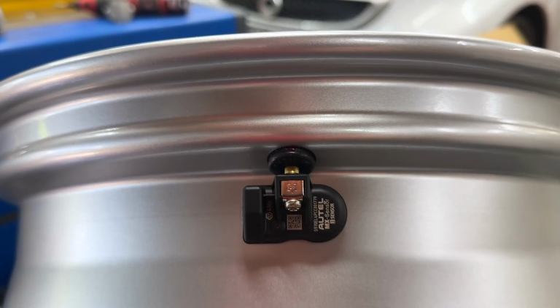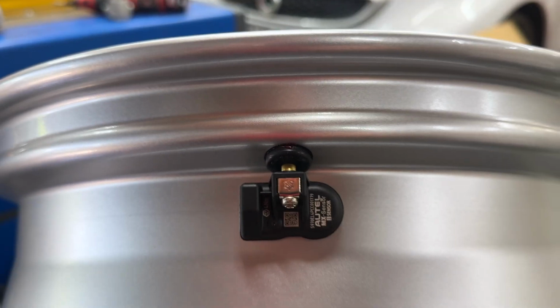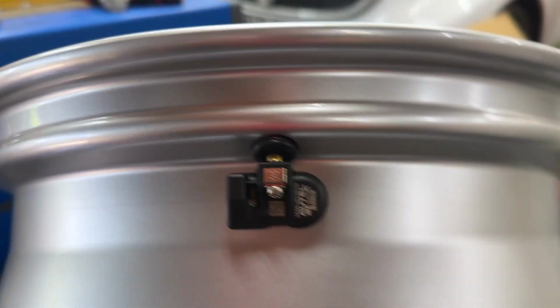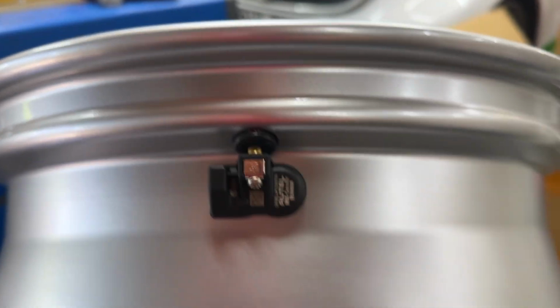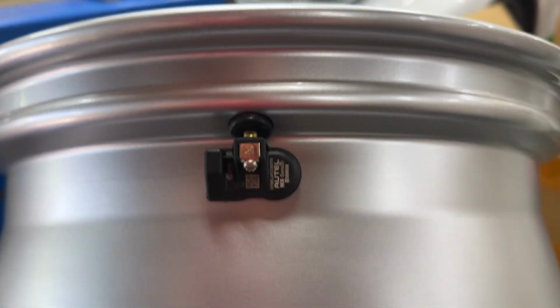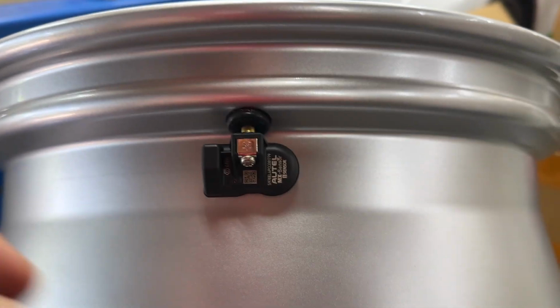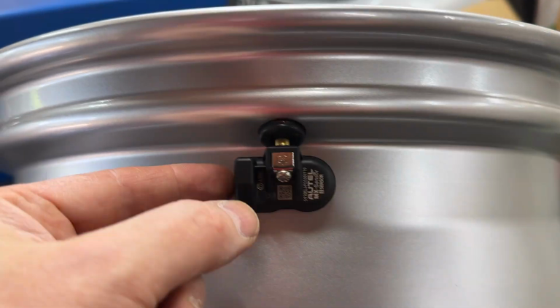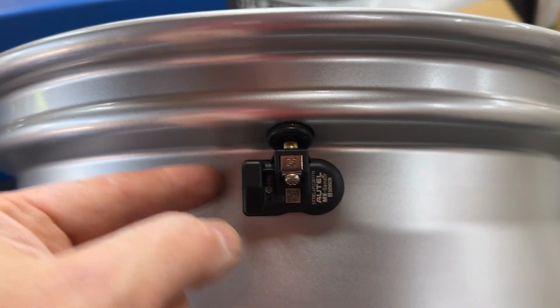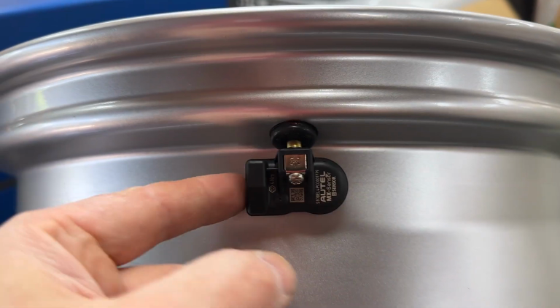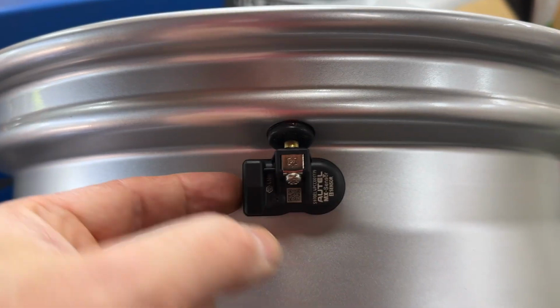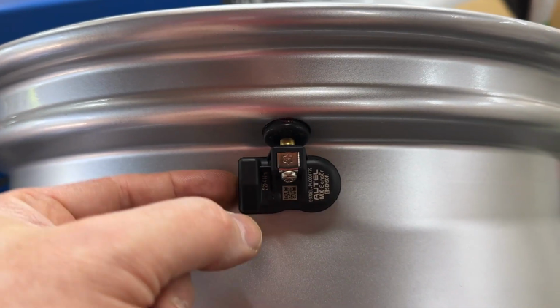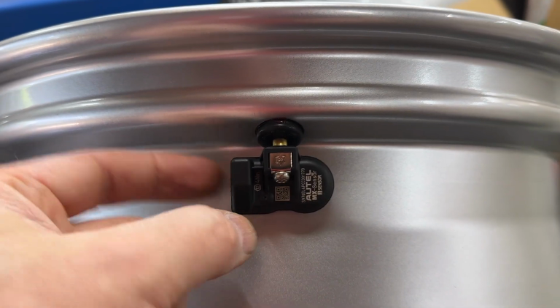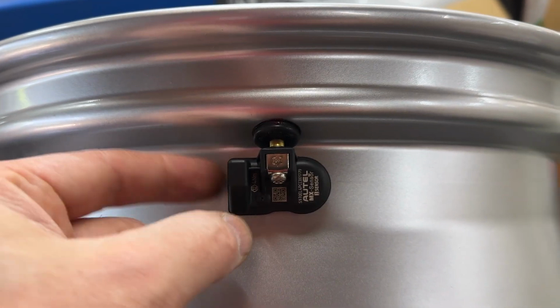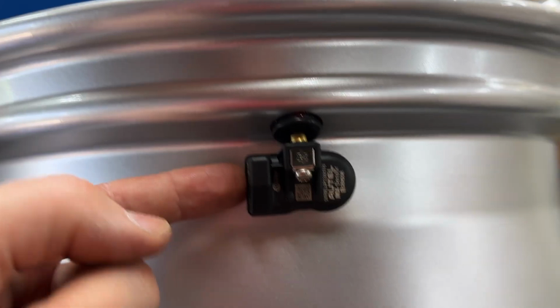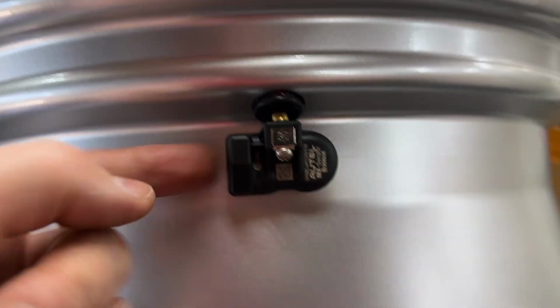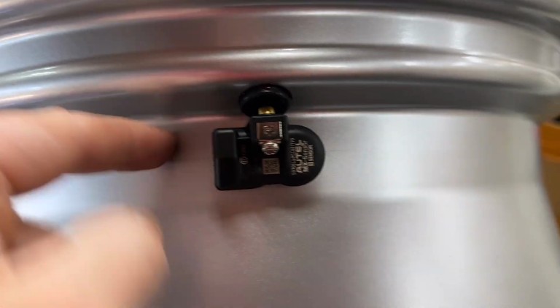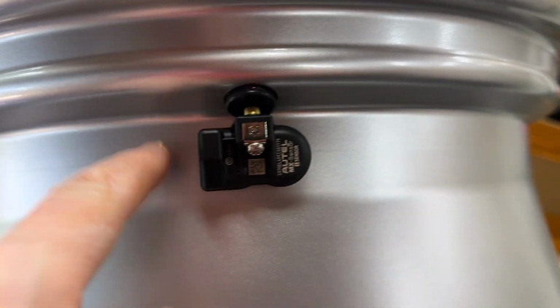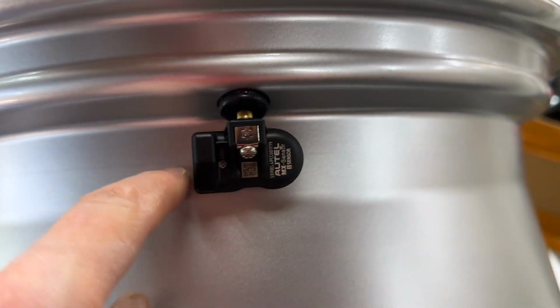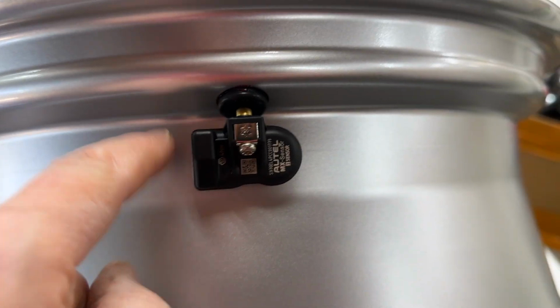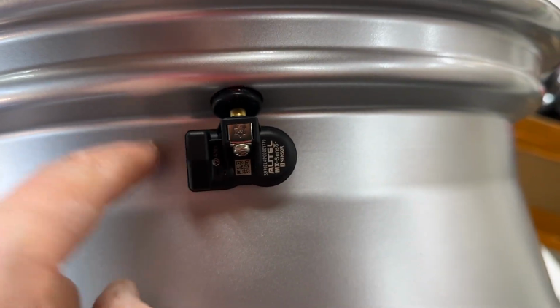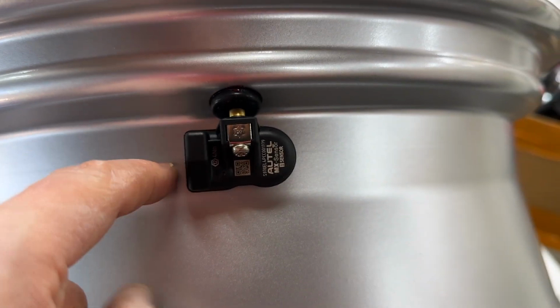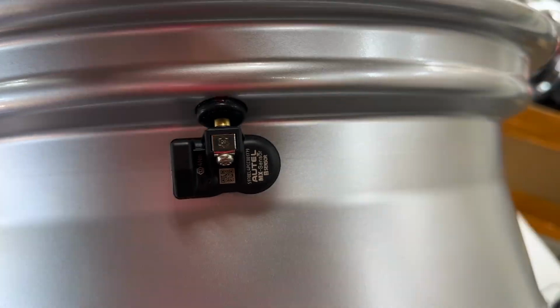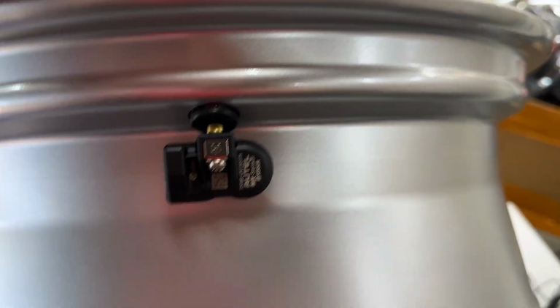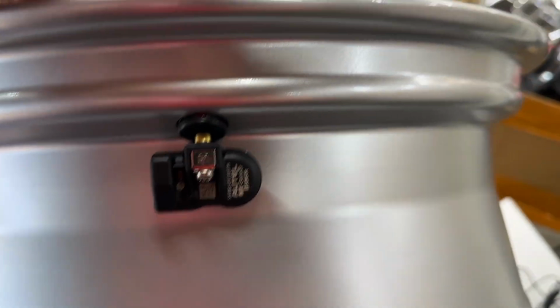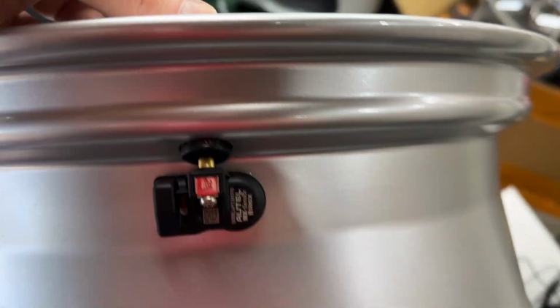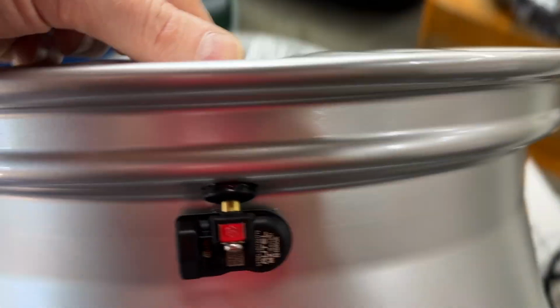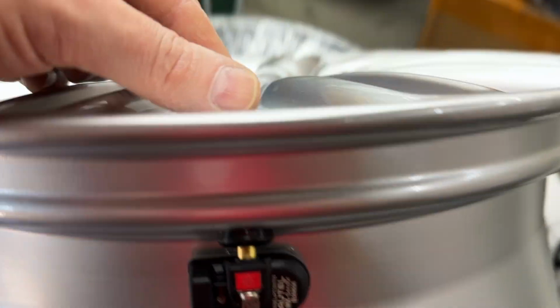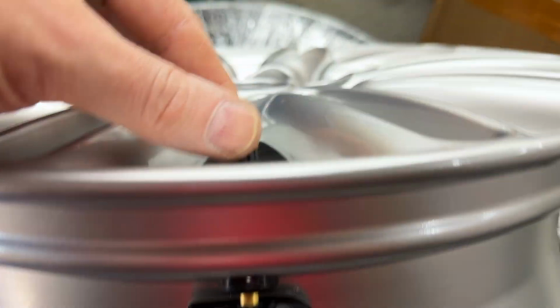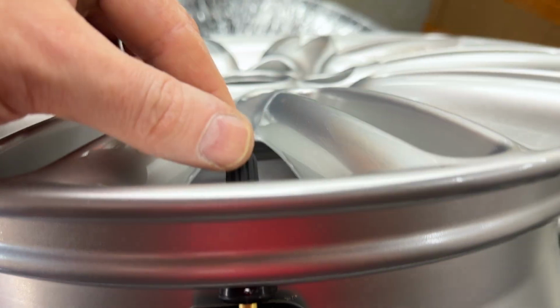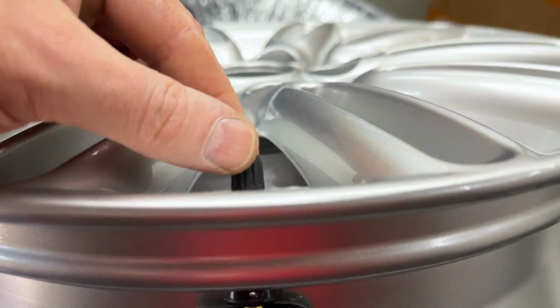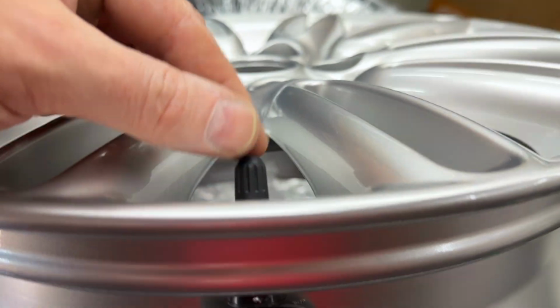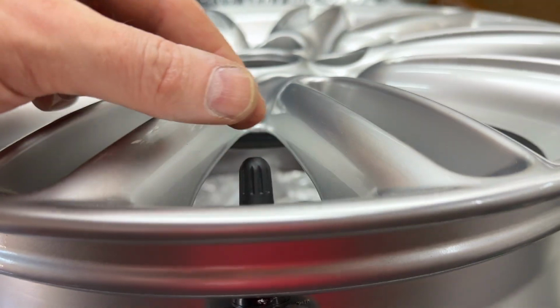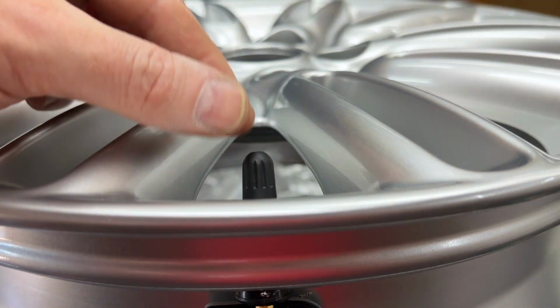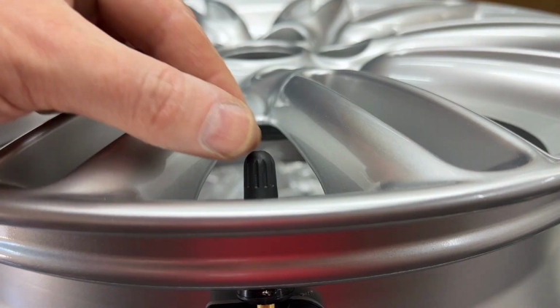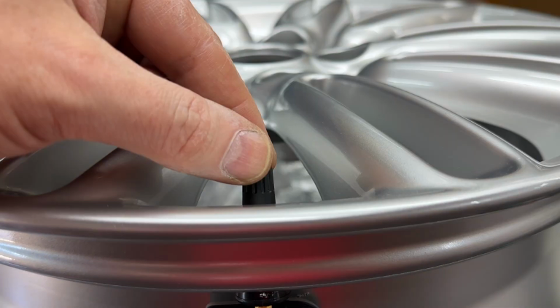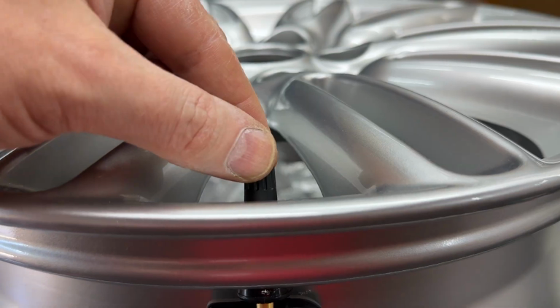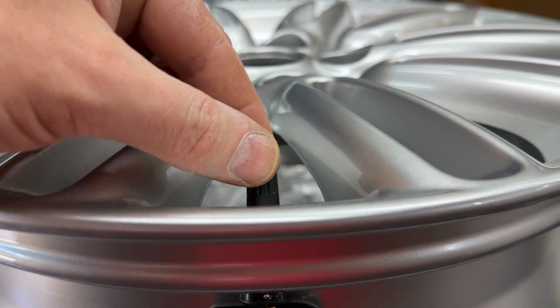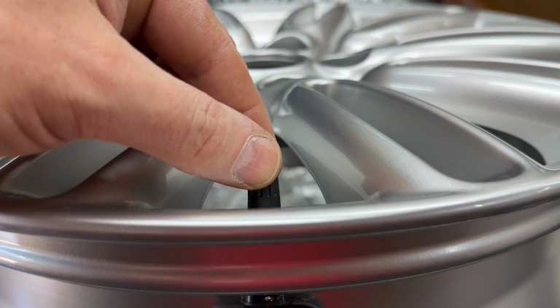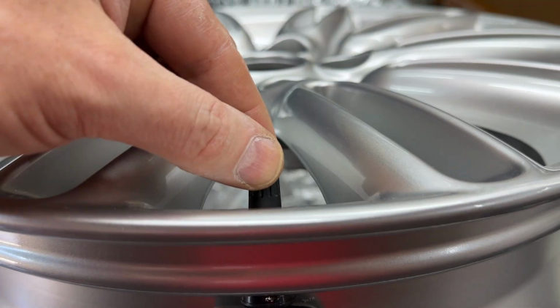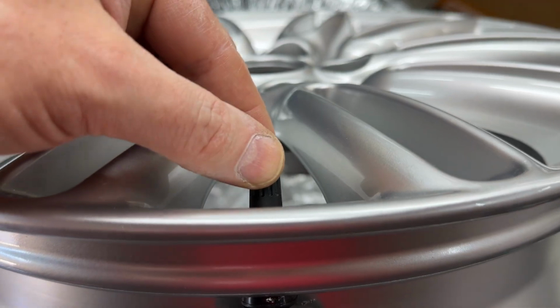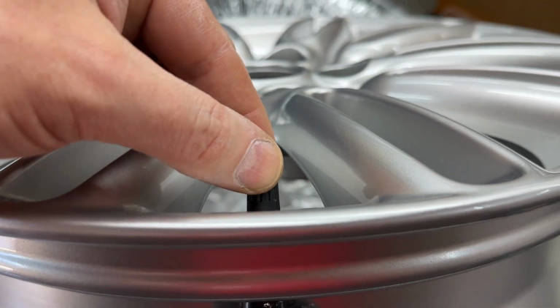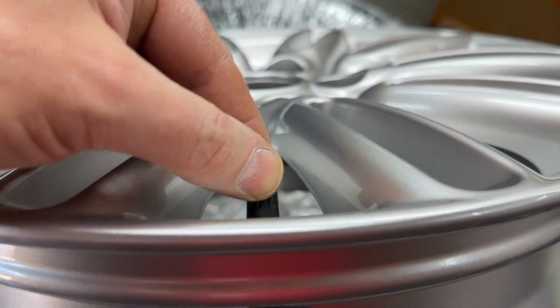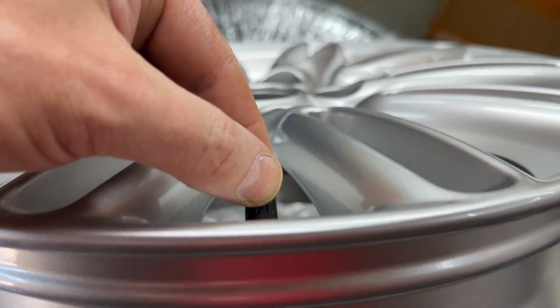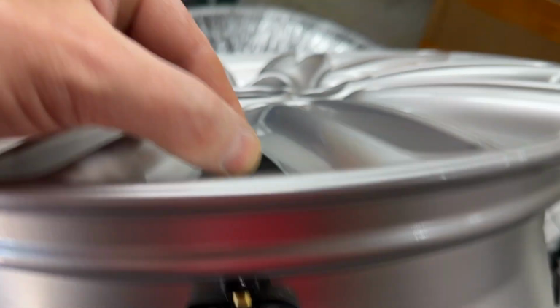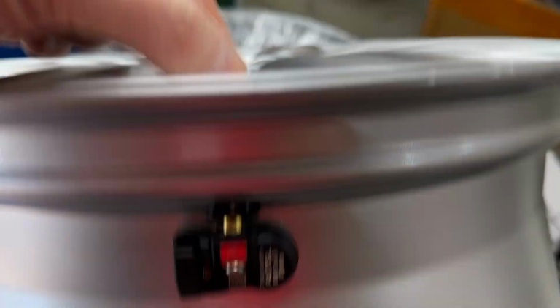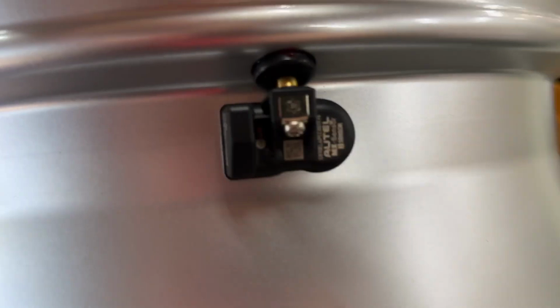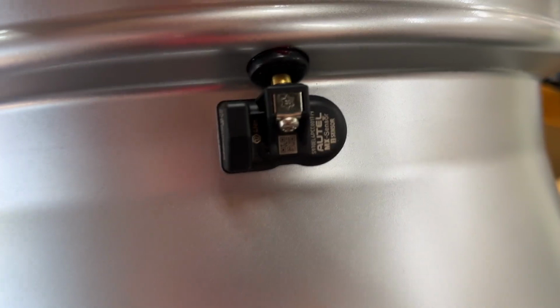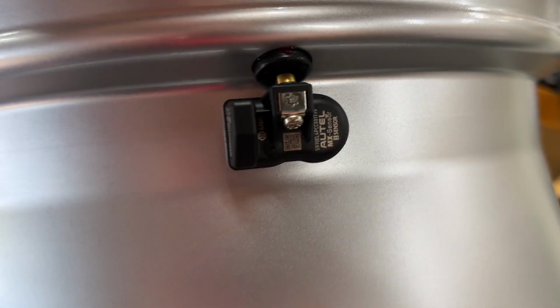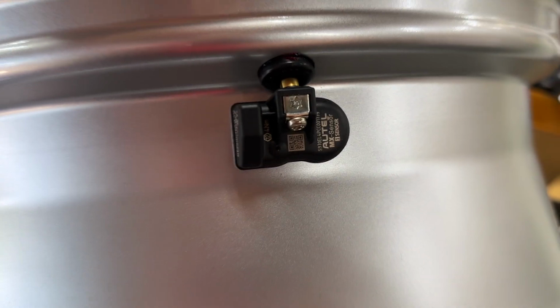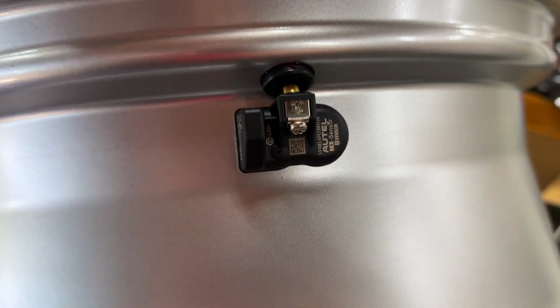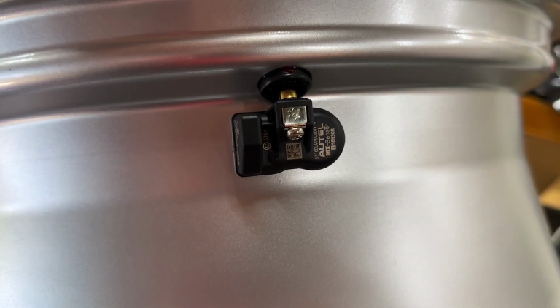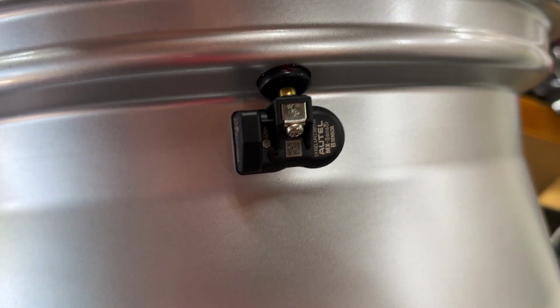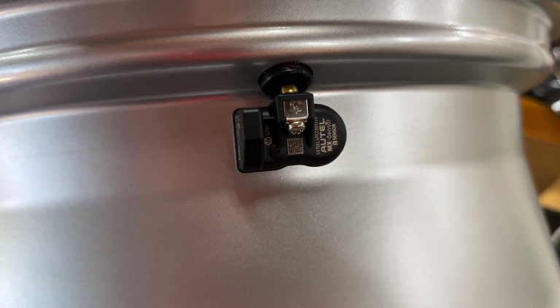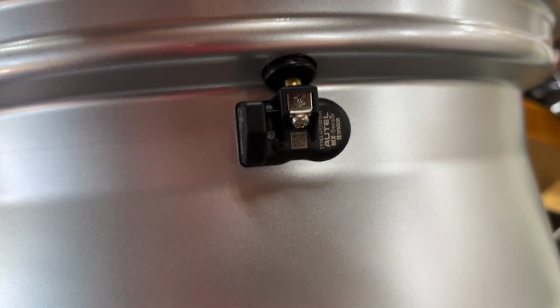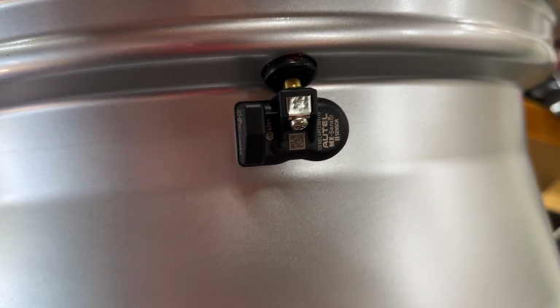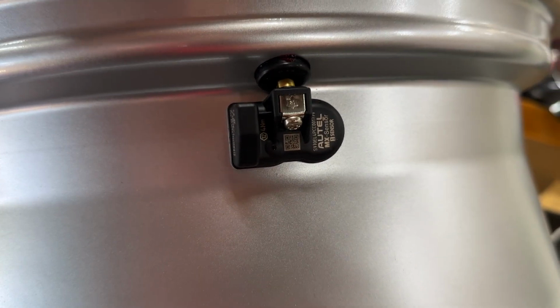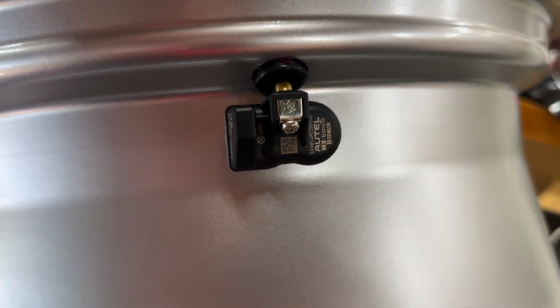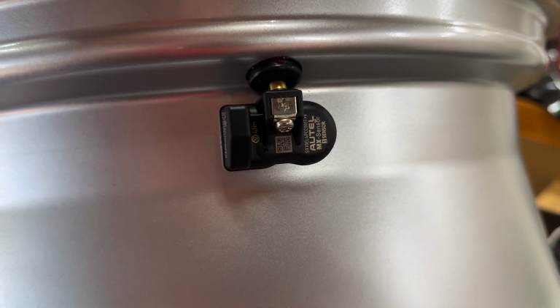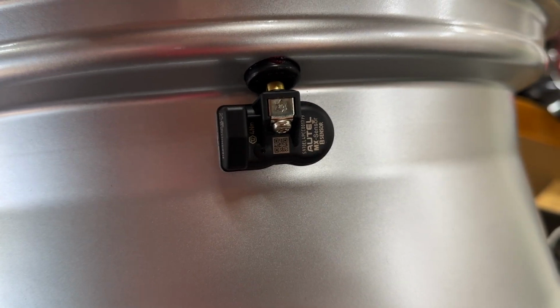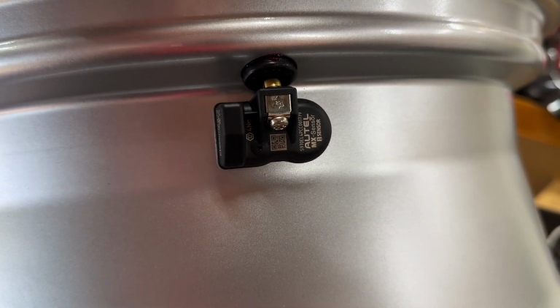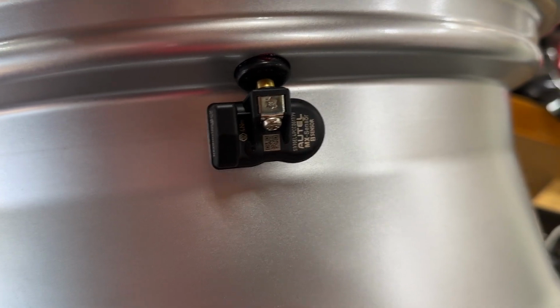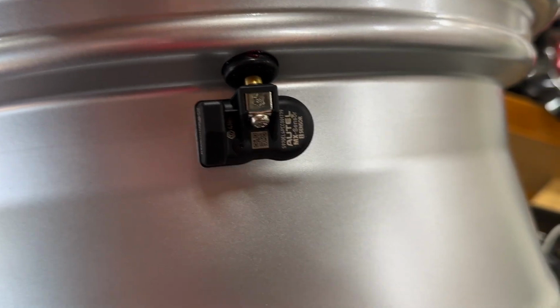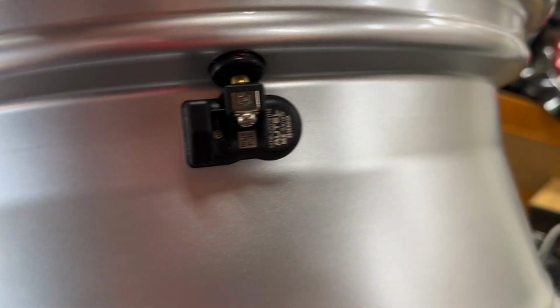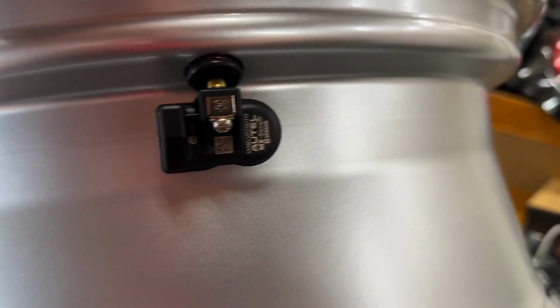You don't really want to glue the sensor body to the valve stem because obviously when you're filling up the tyre that's going to move, so it needs to be able to move a little bit. But it's fine.